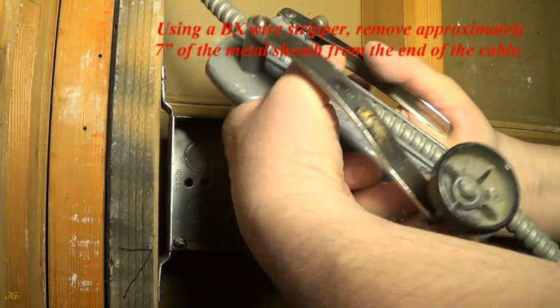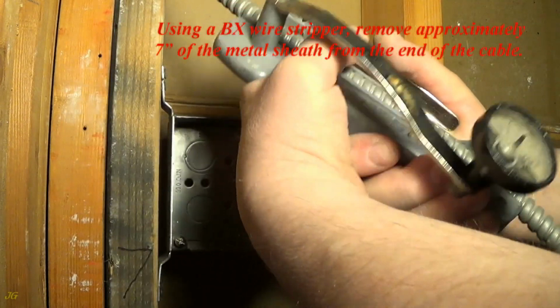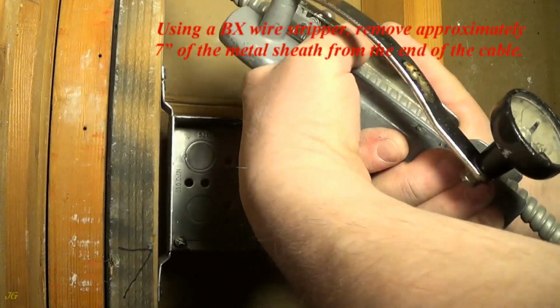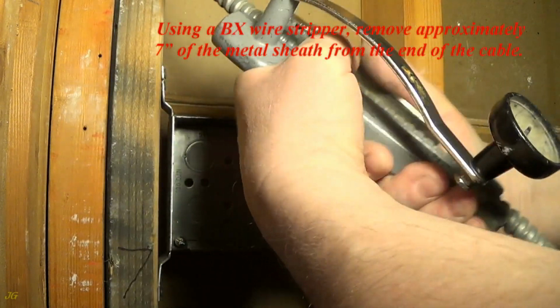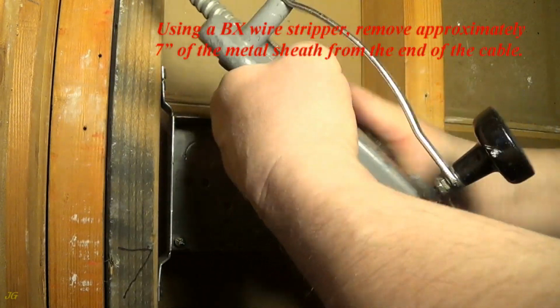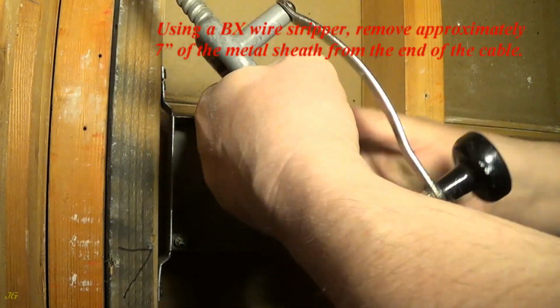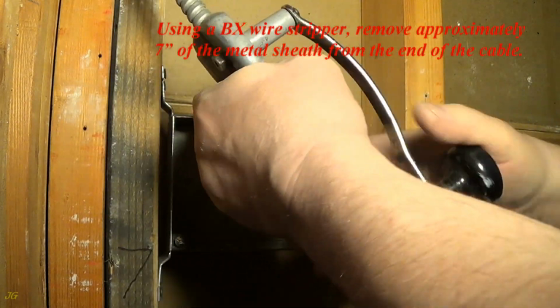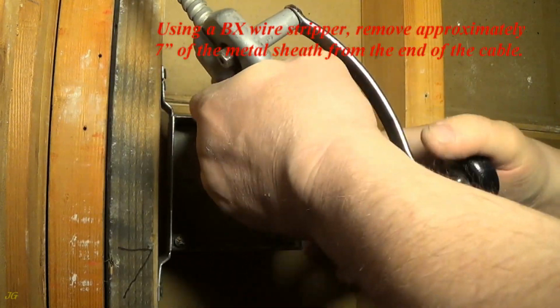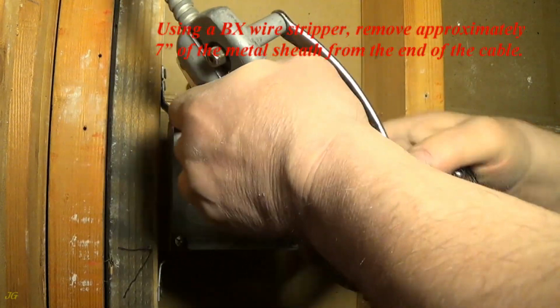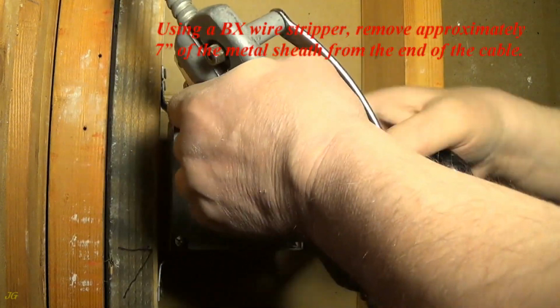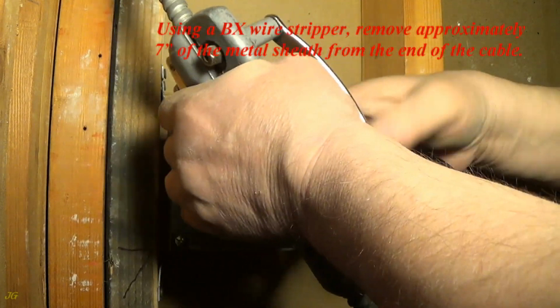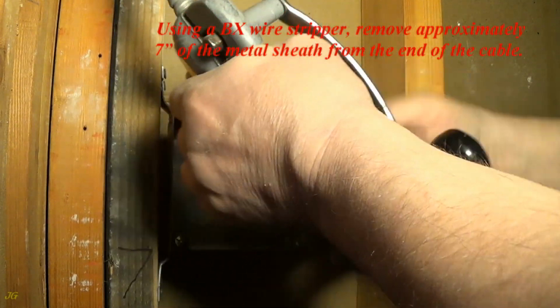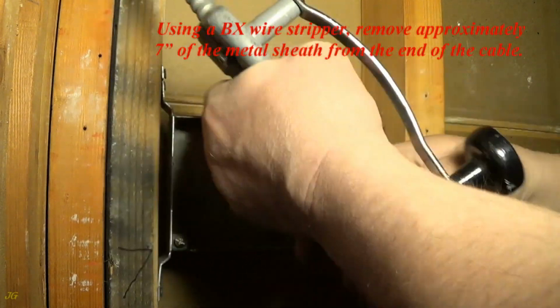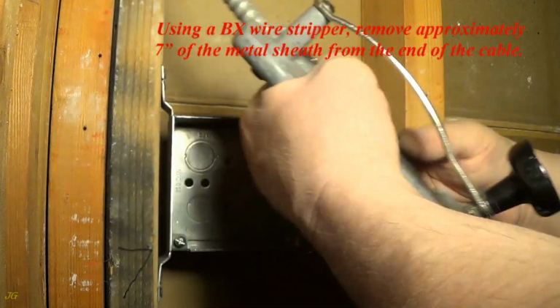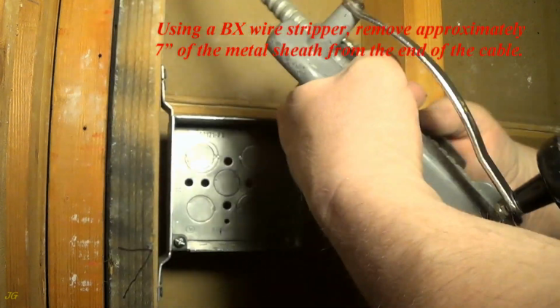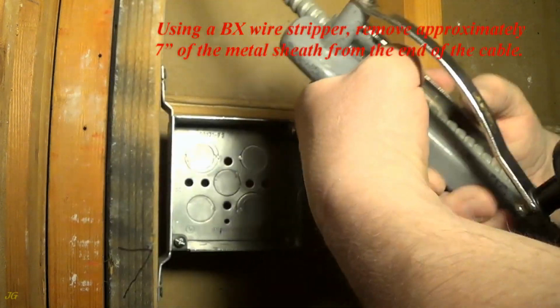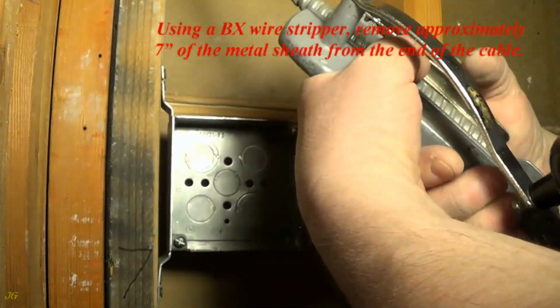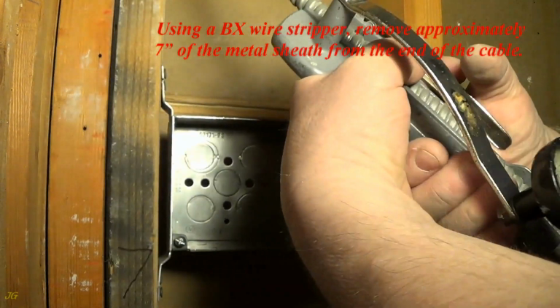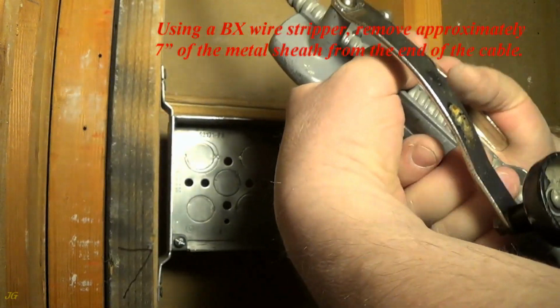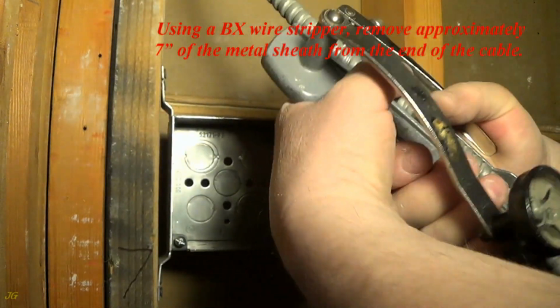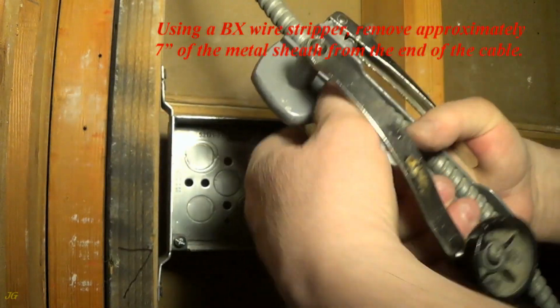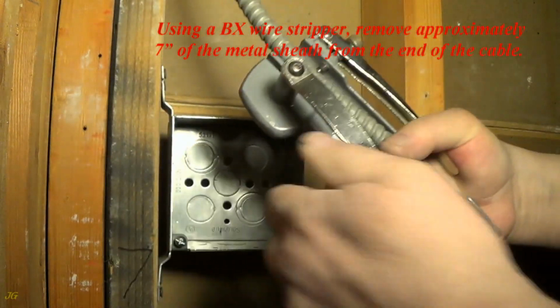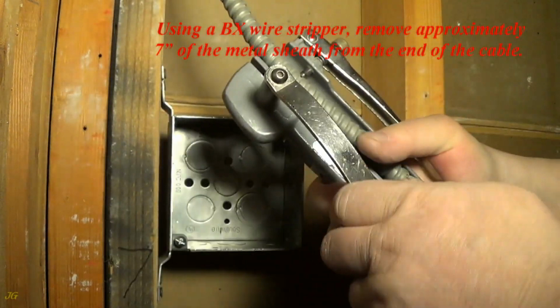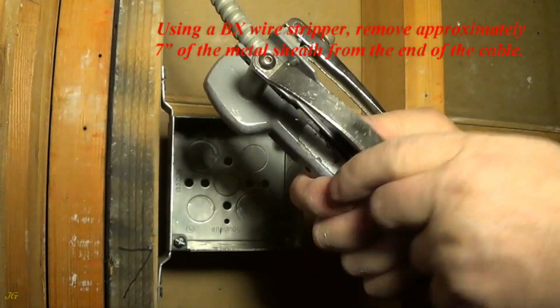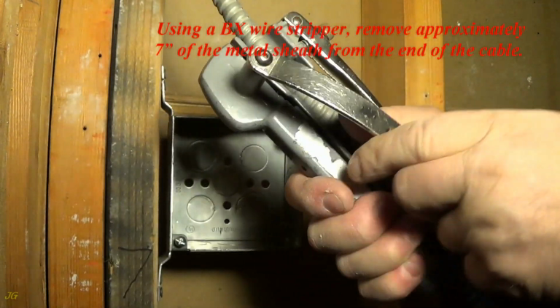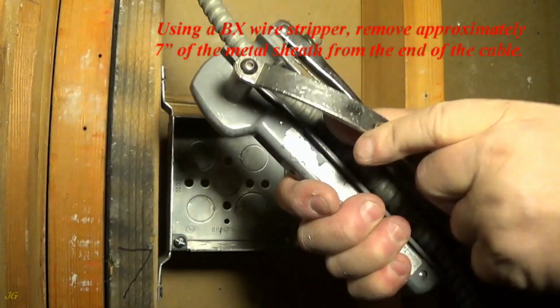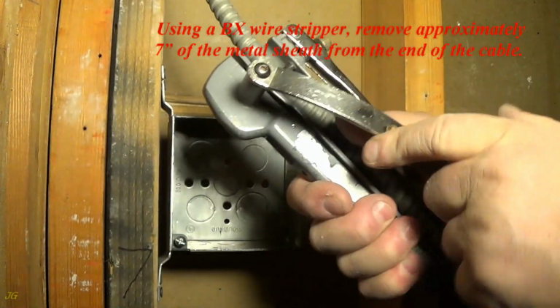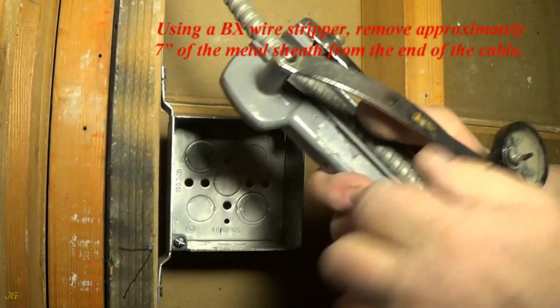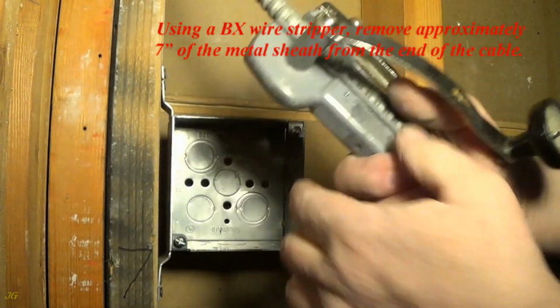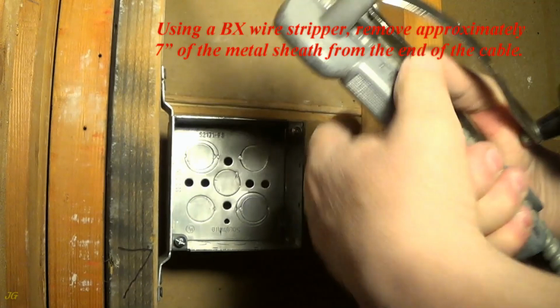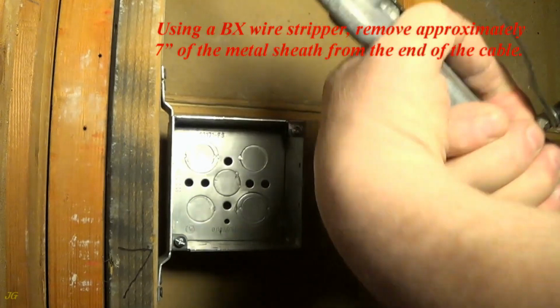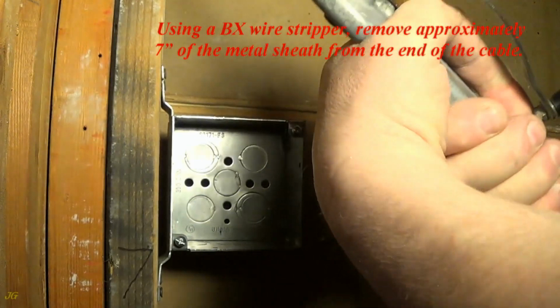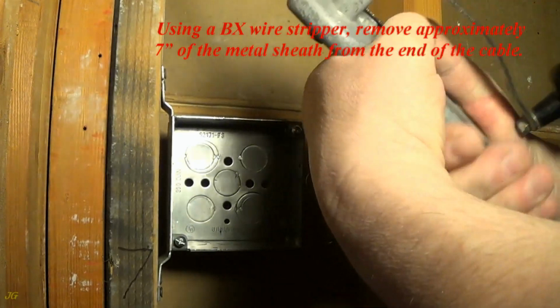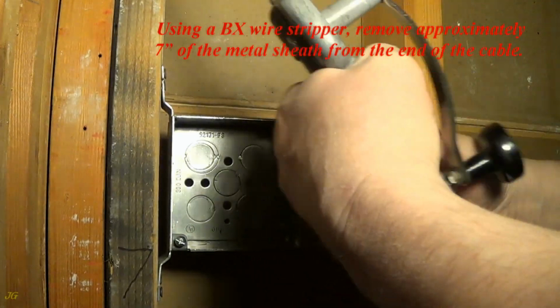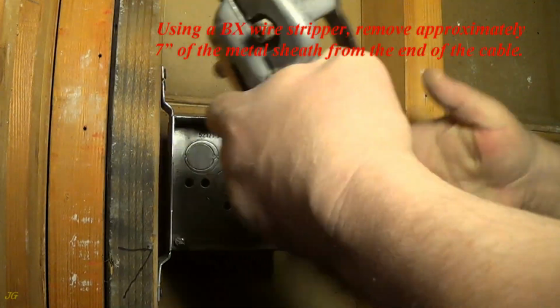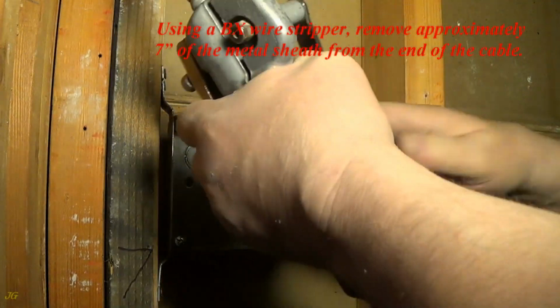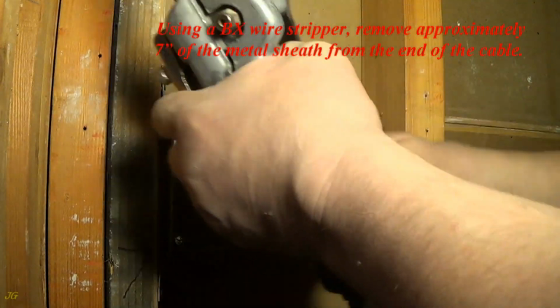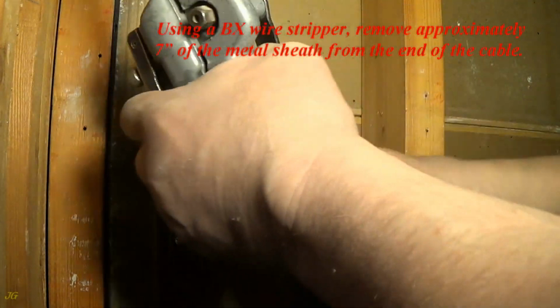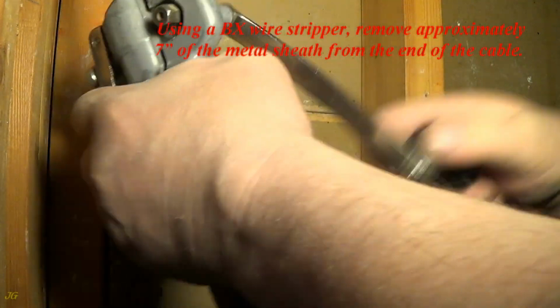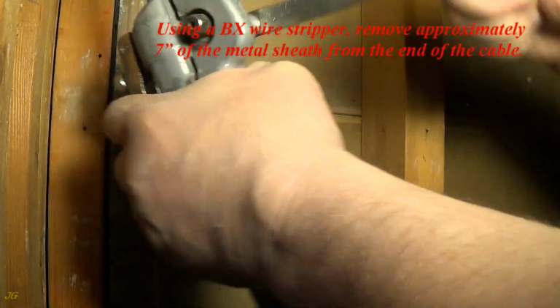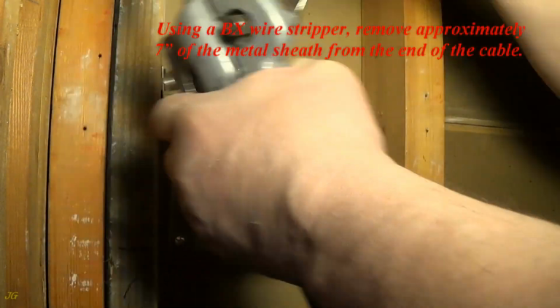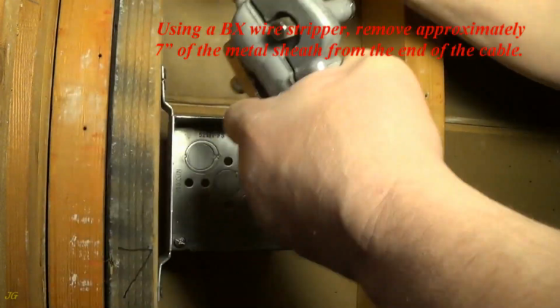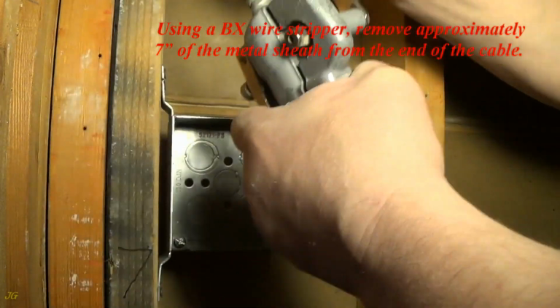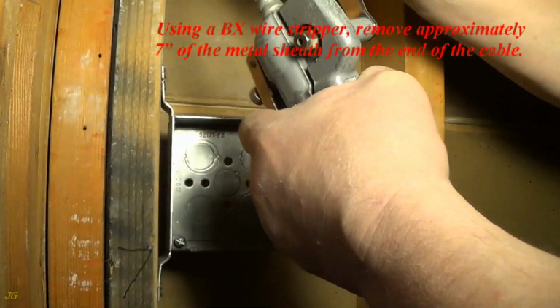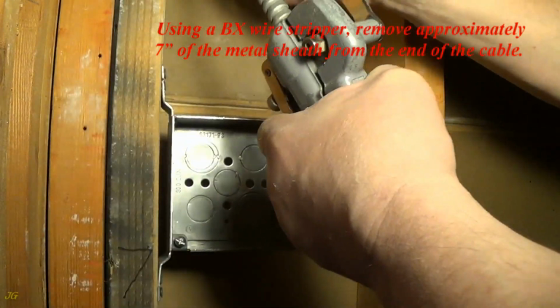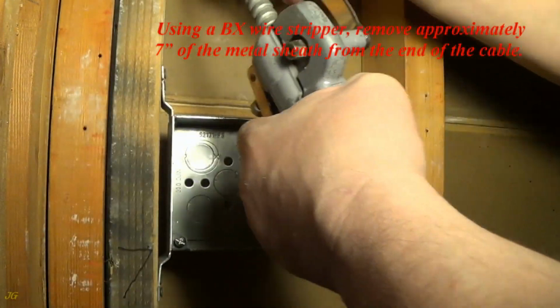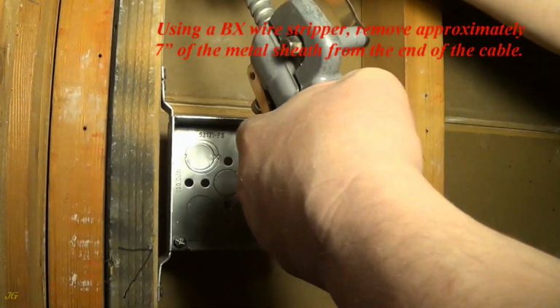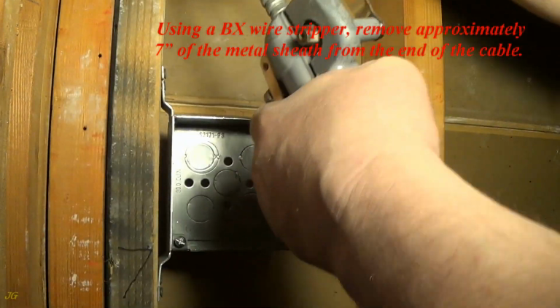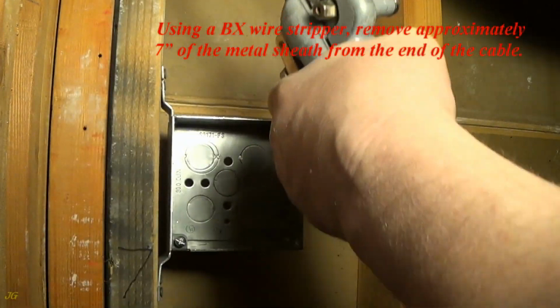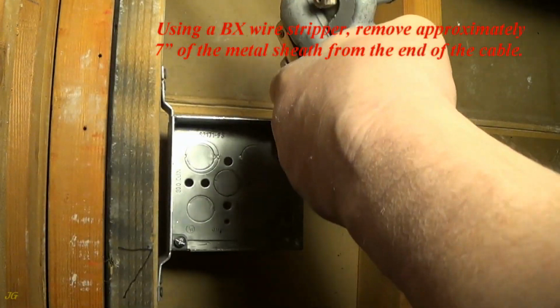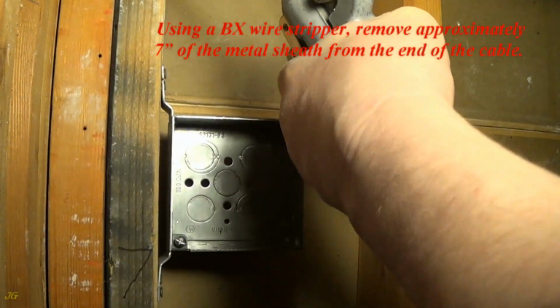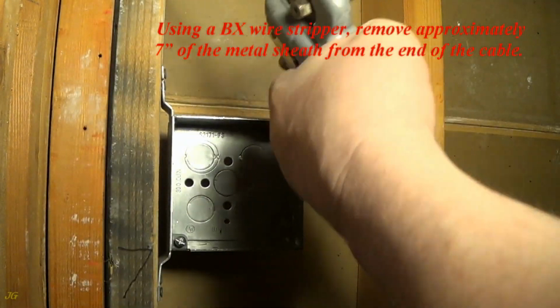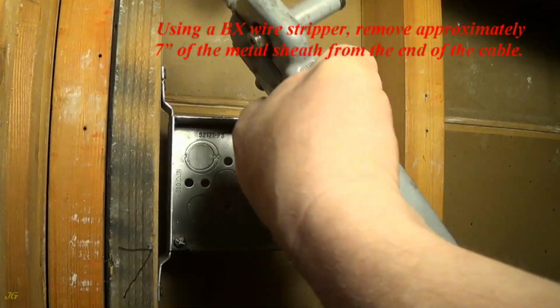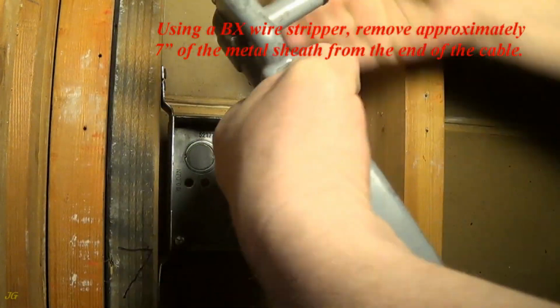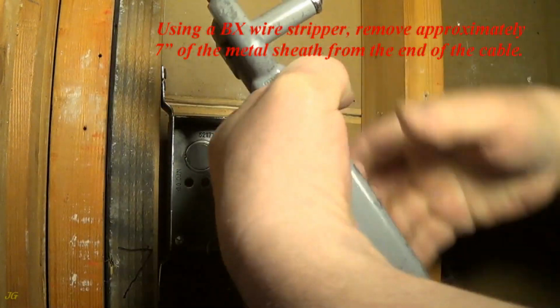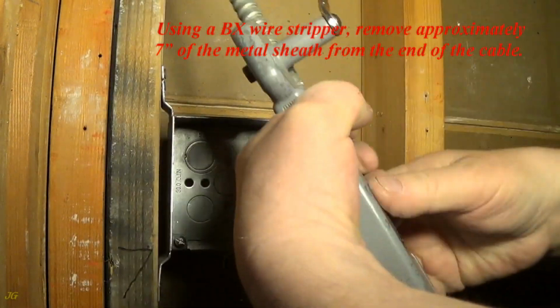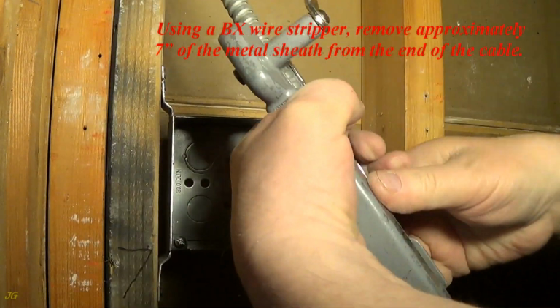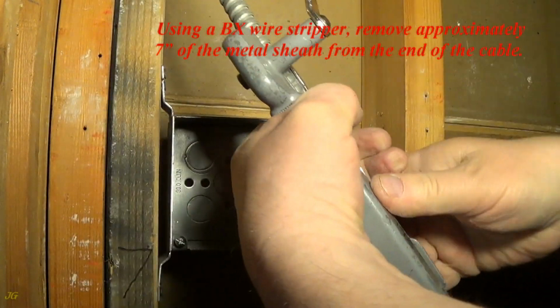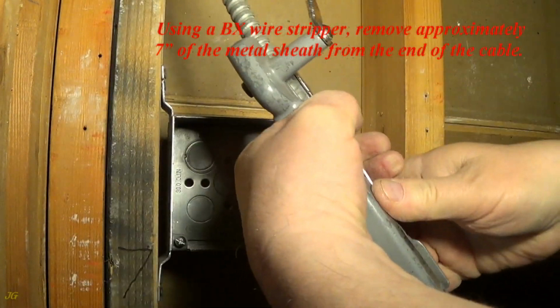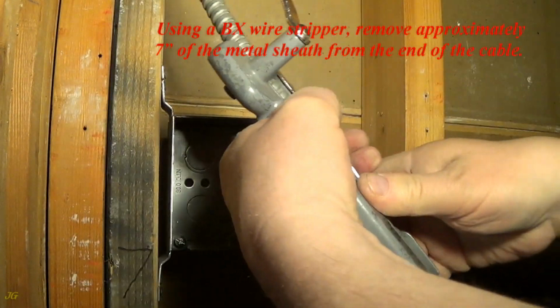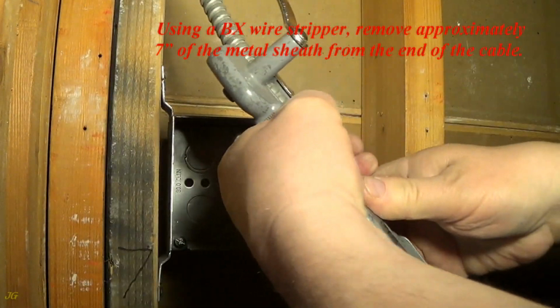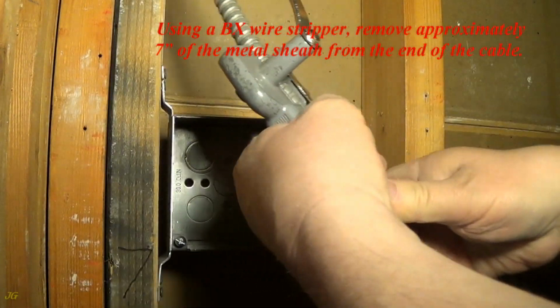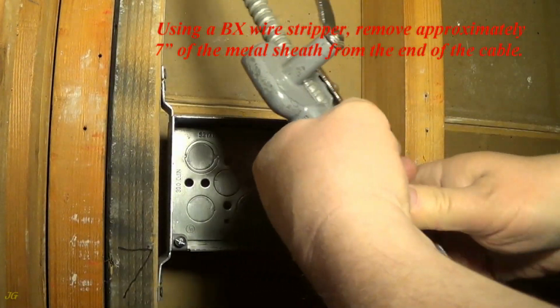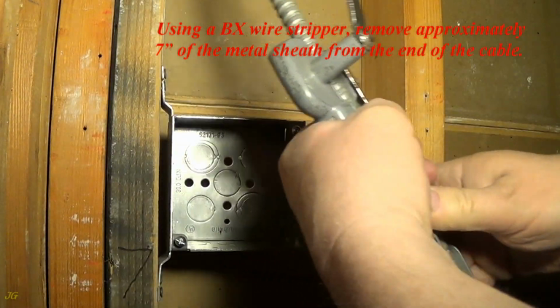Using a BX wire stripper, remove approximately 7 inches of the metal sheath from the end of the cable.